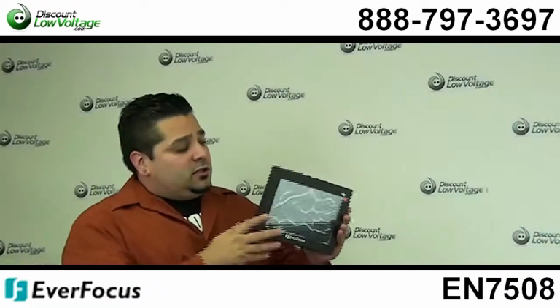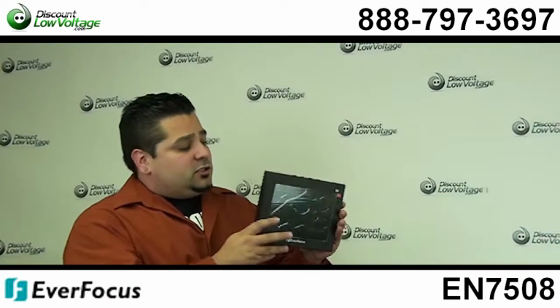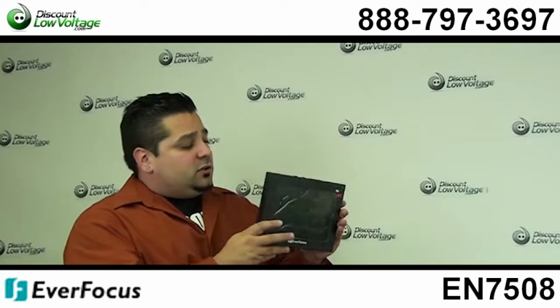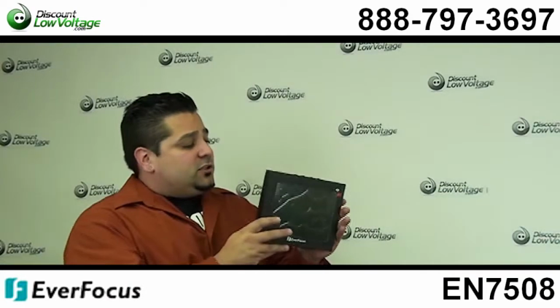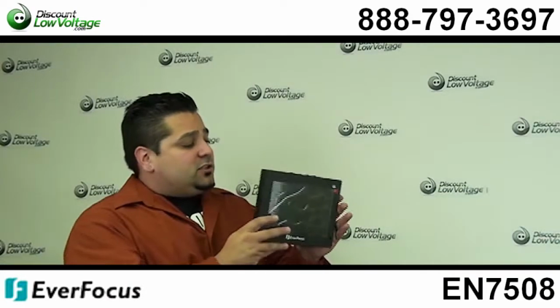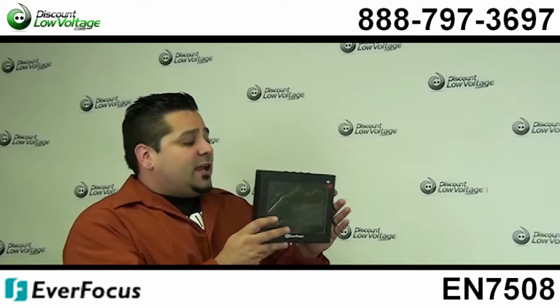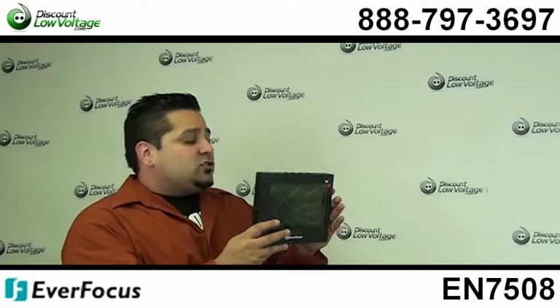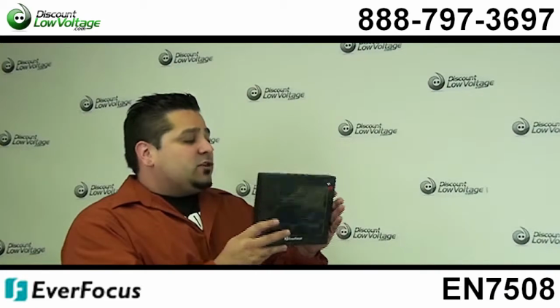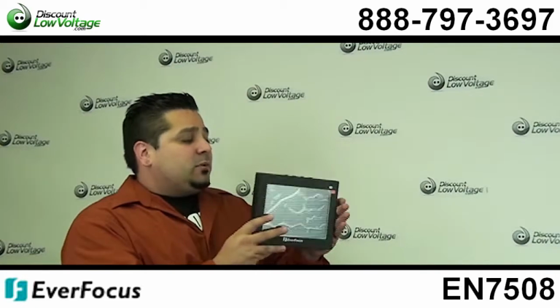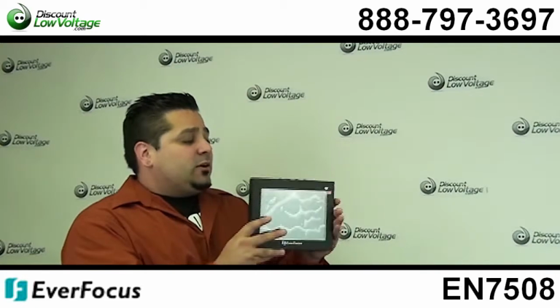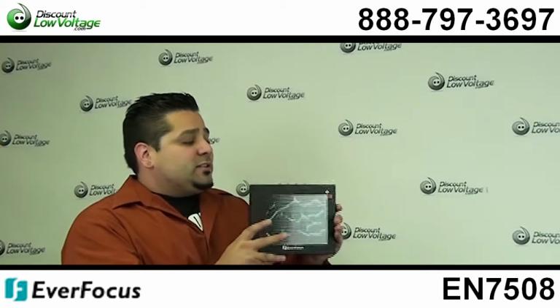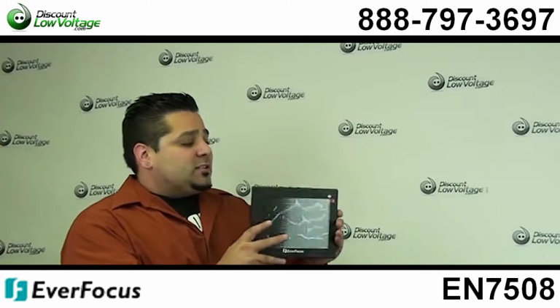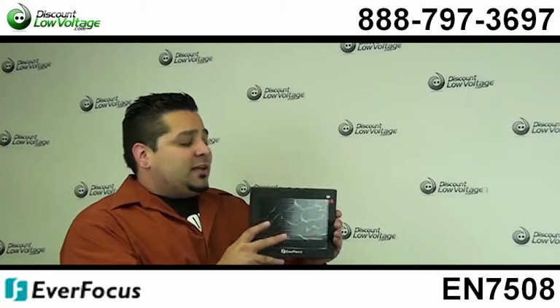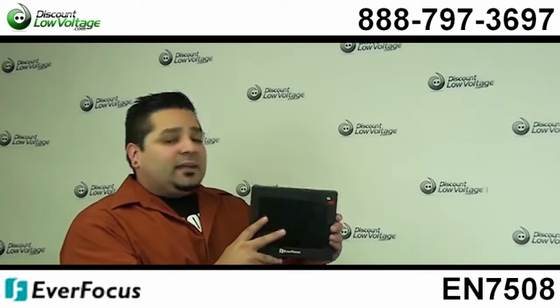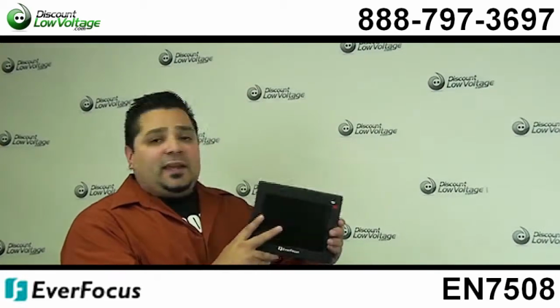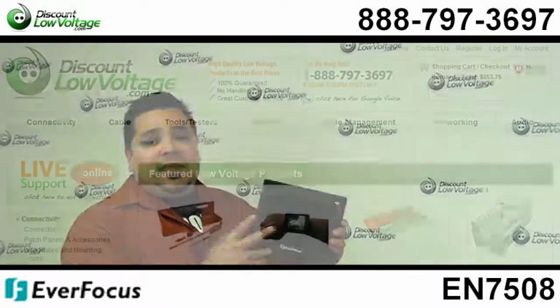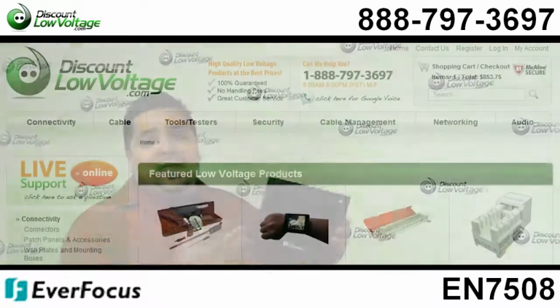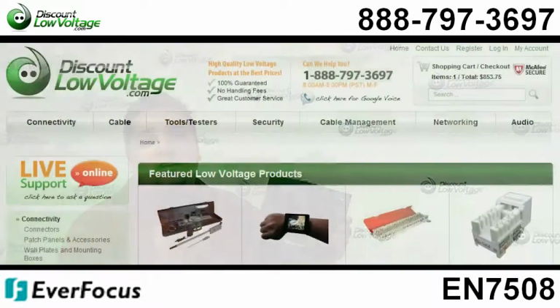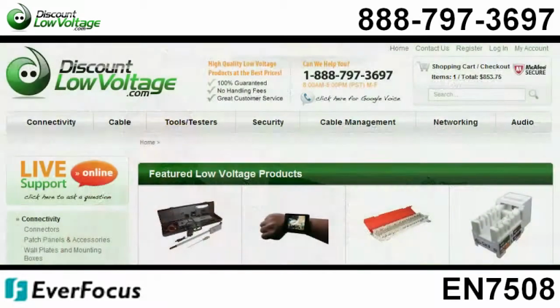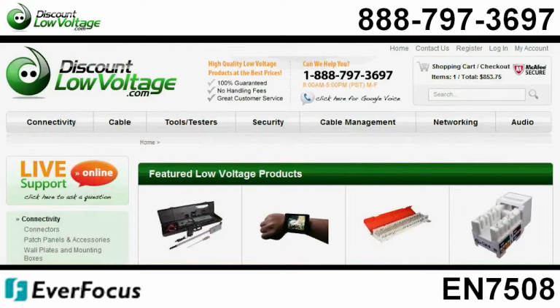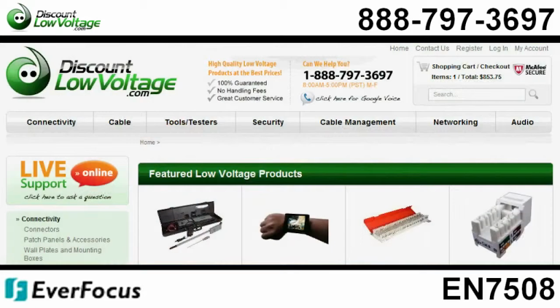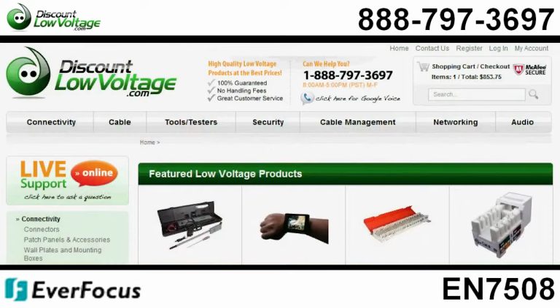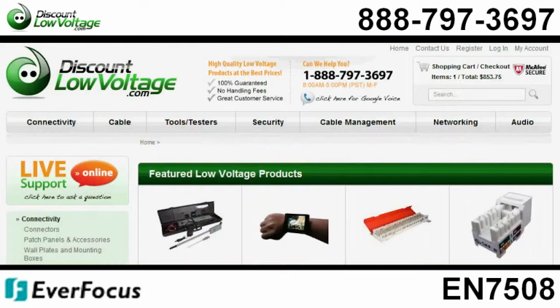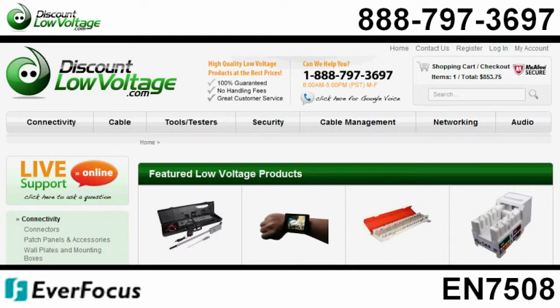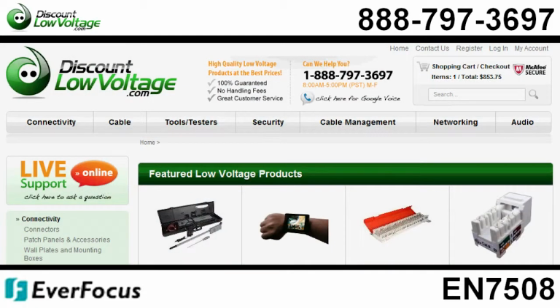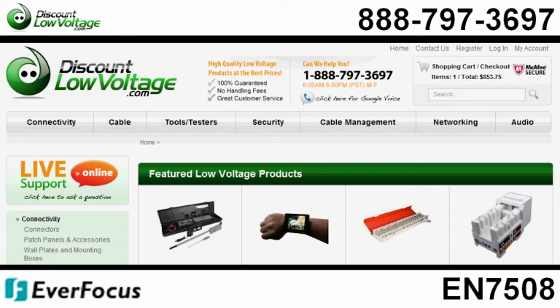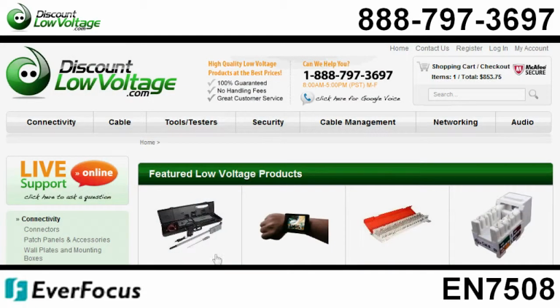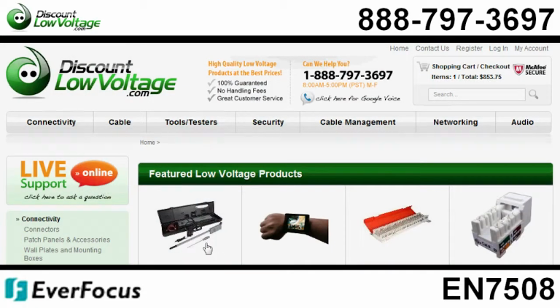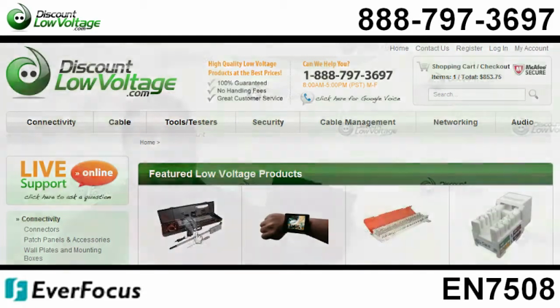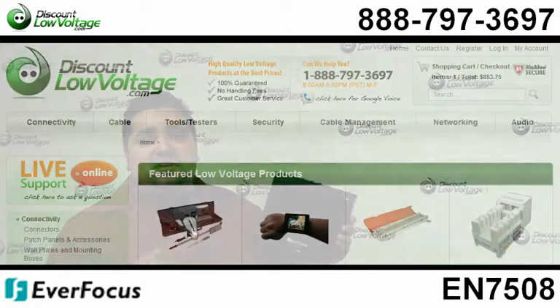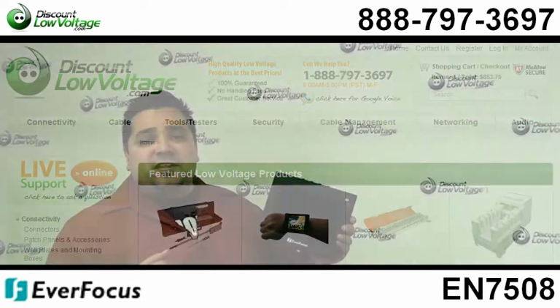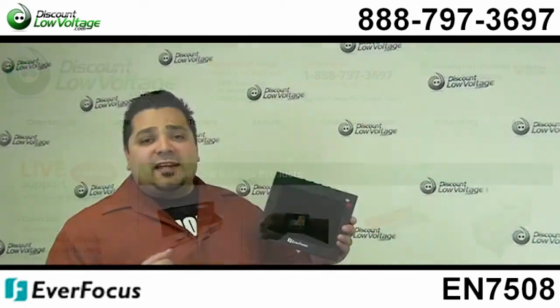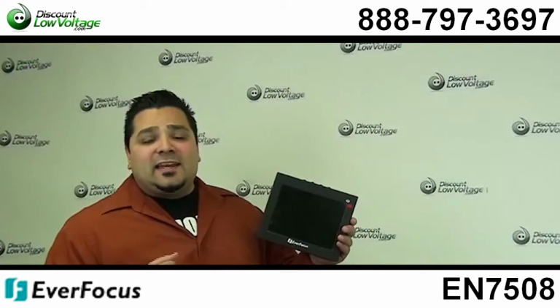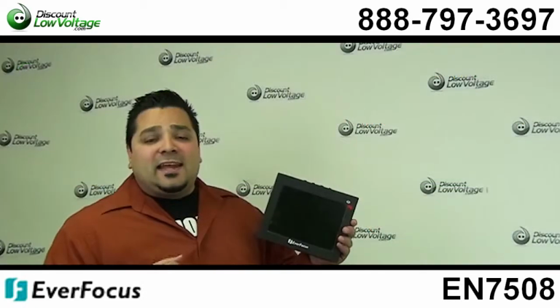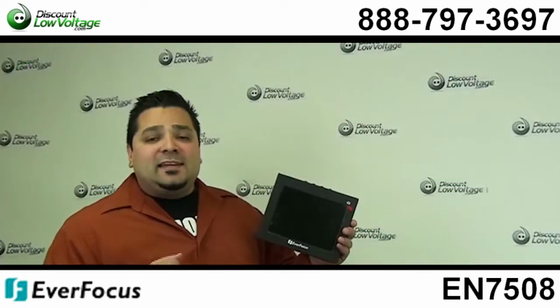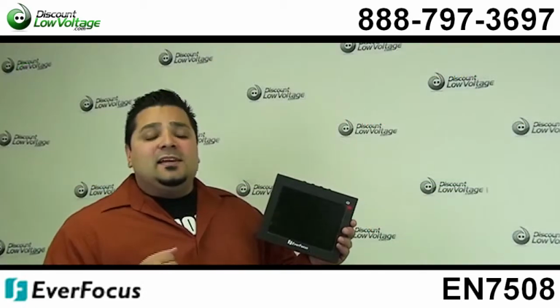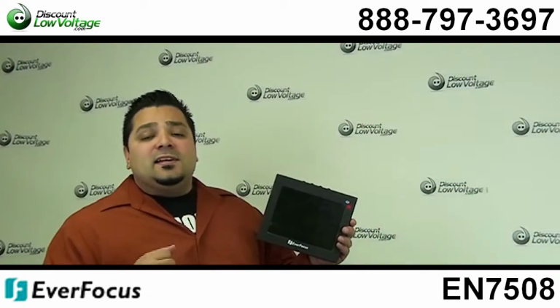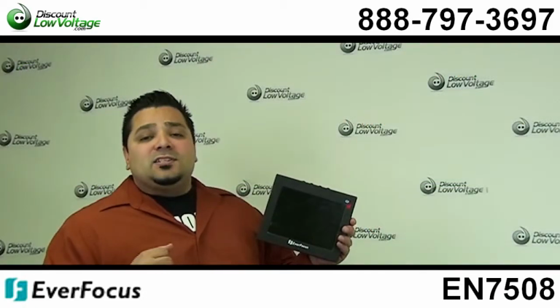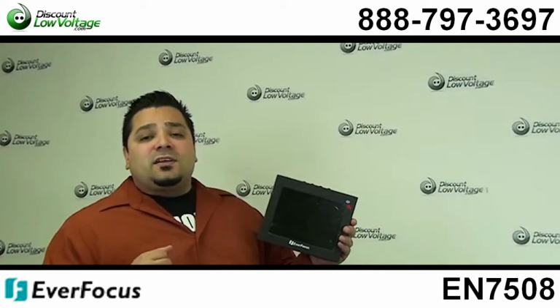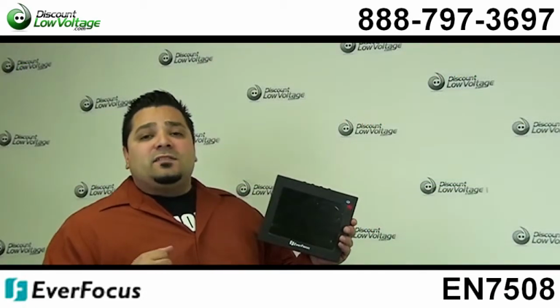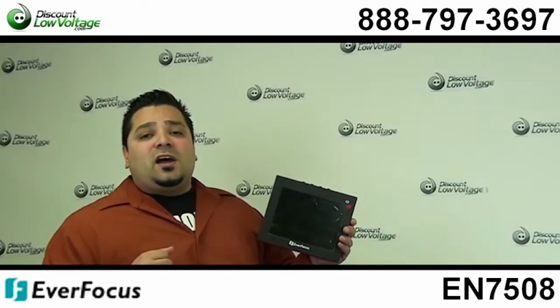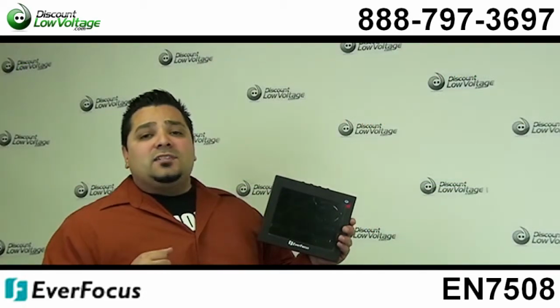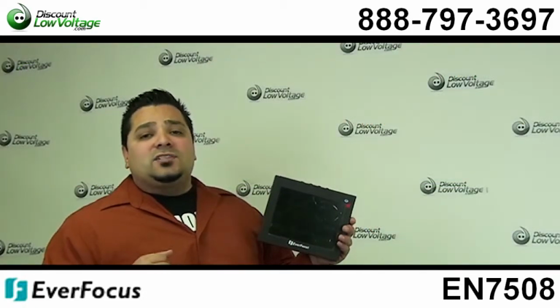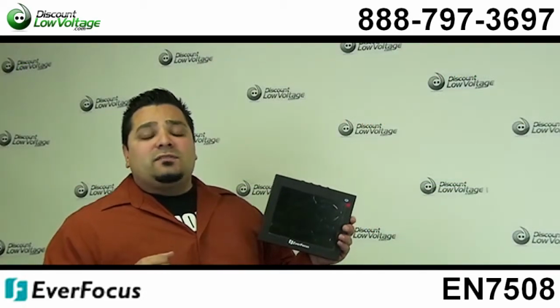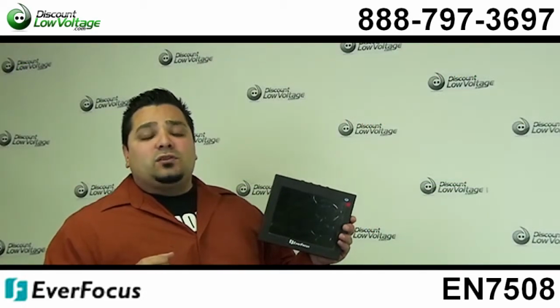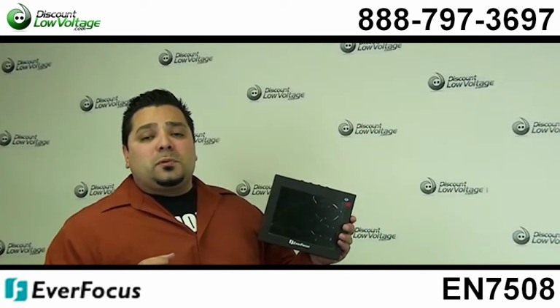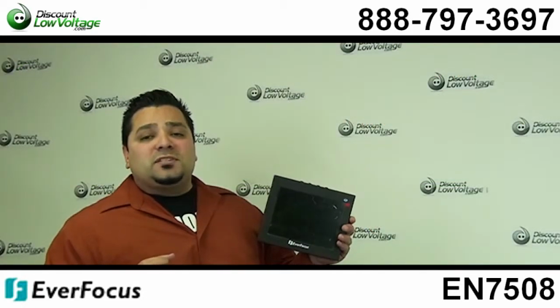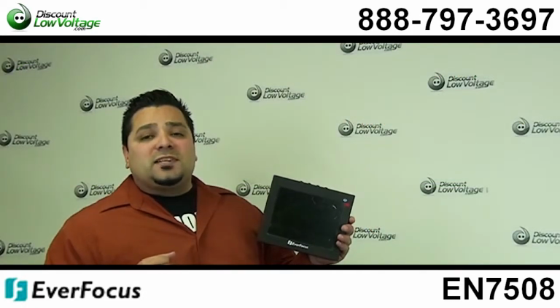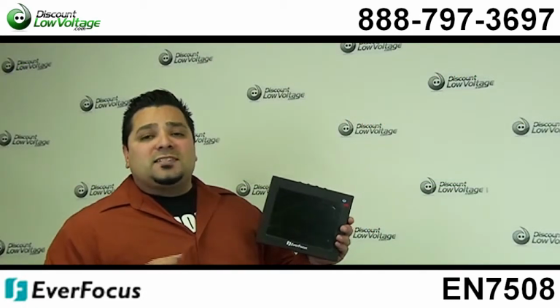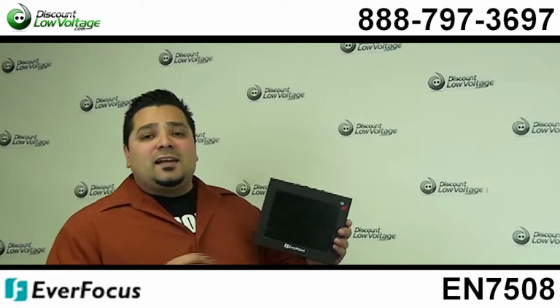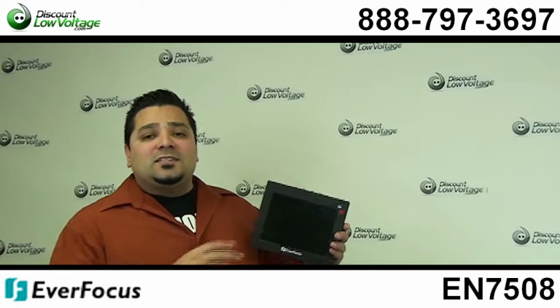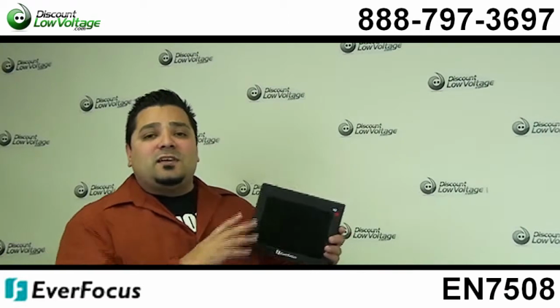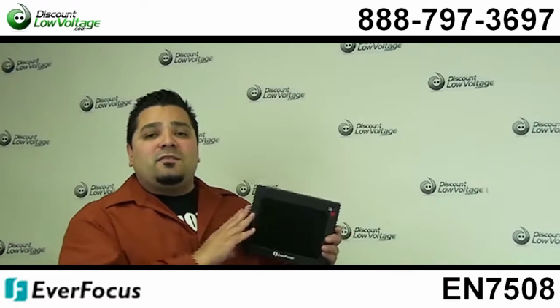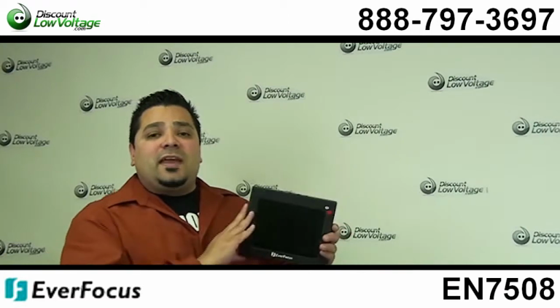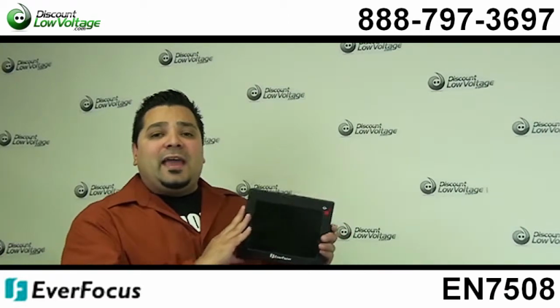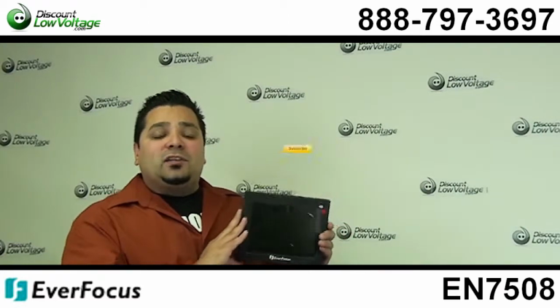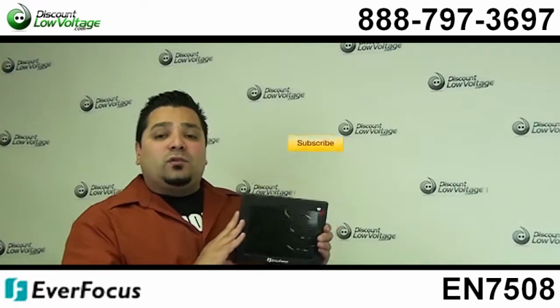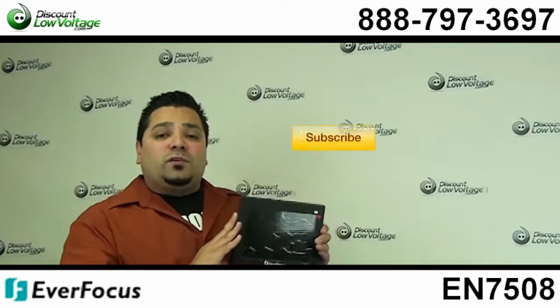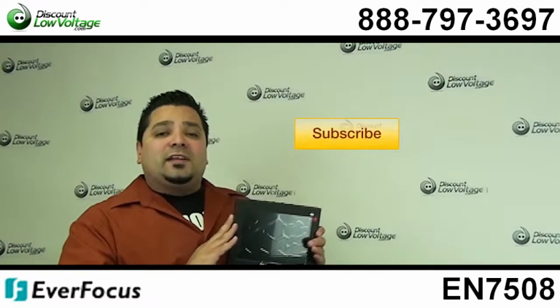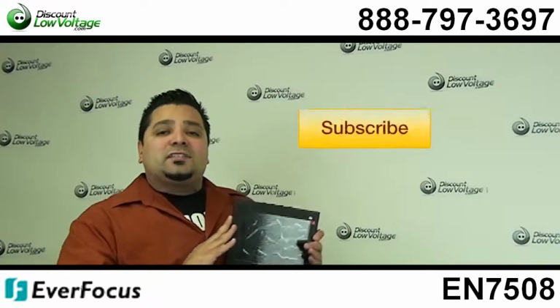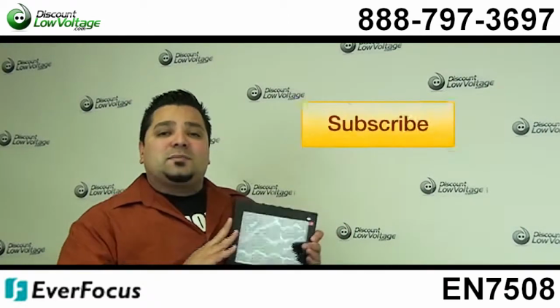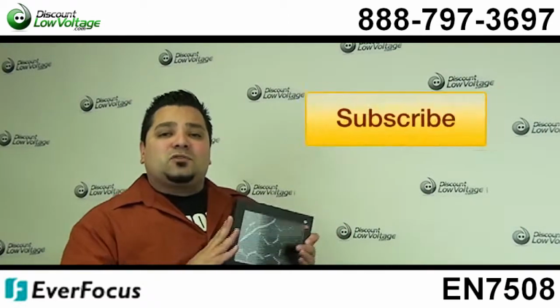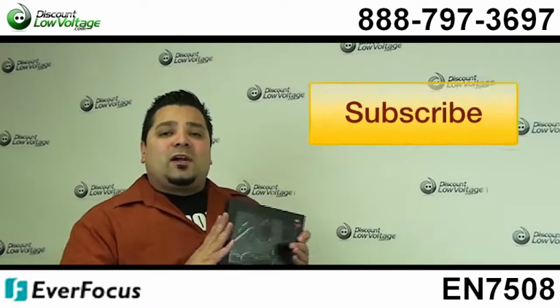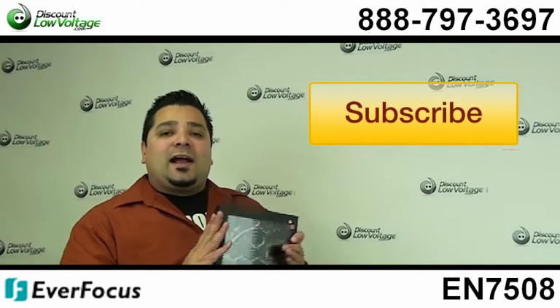So this is actually pretty slick, and if you have any questions, call us — our number is 888-797-3697 — and don't forget to subscribe.